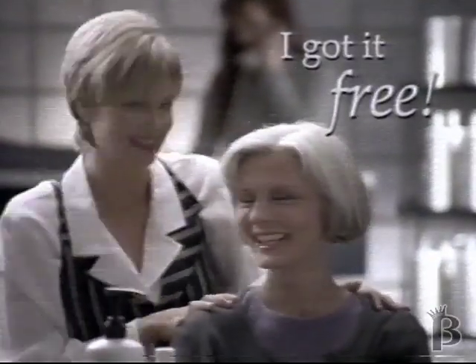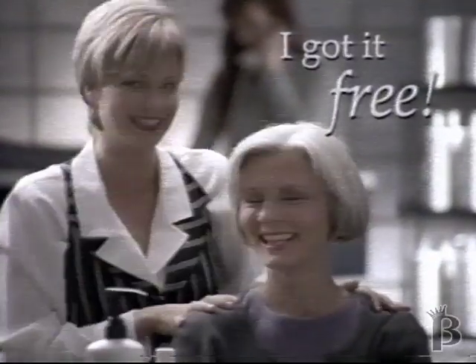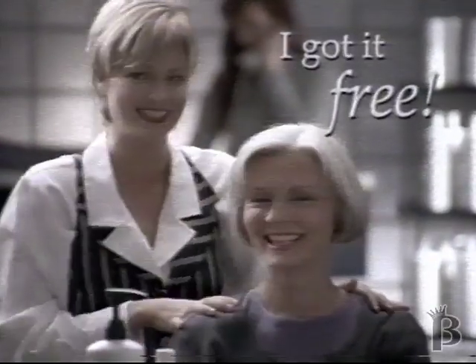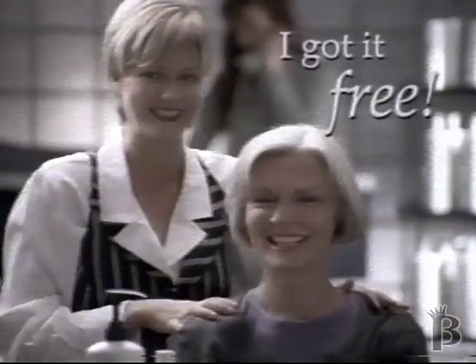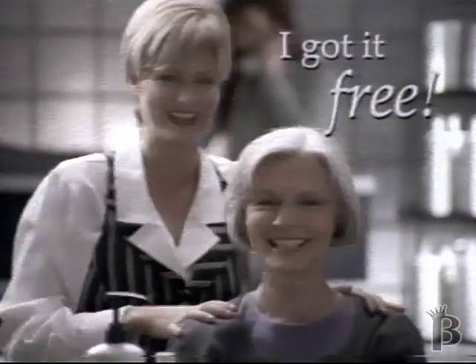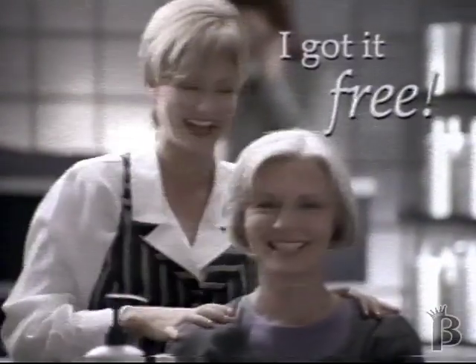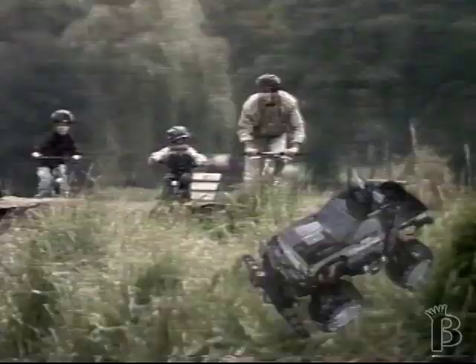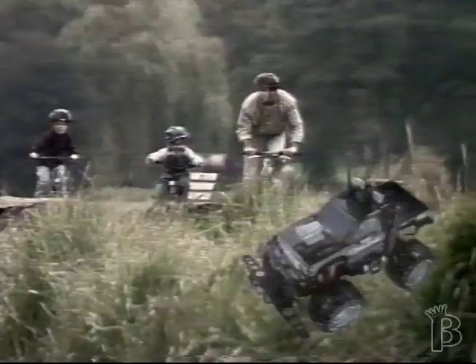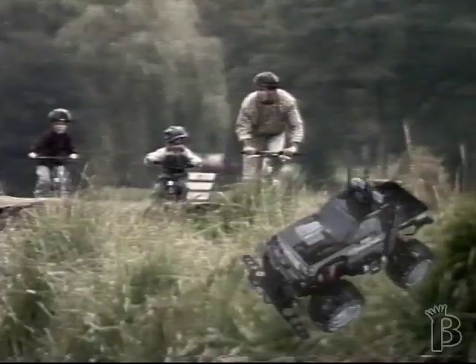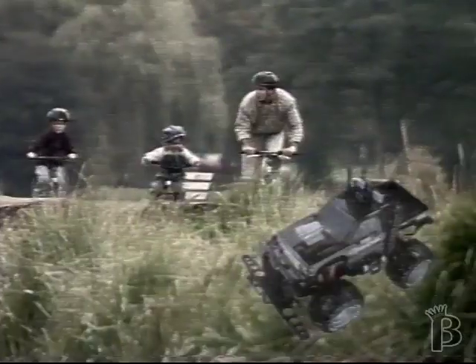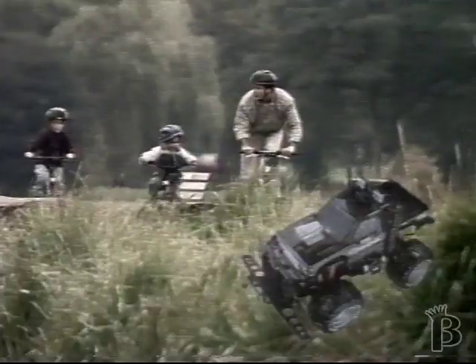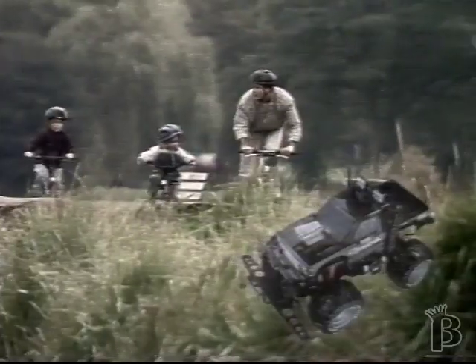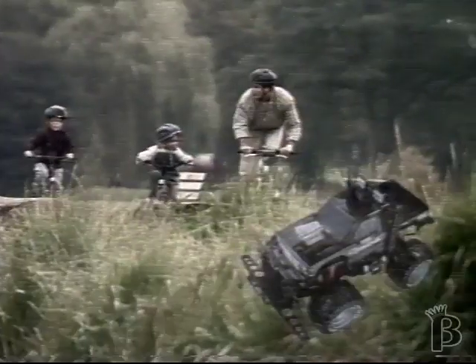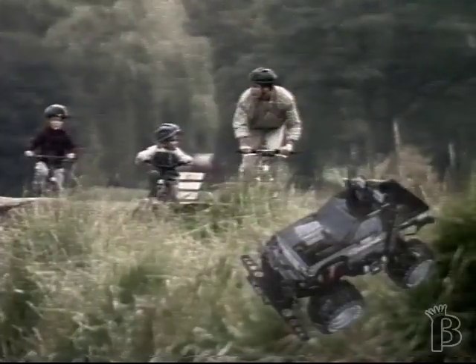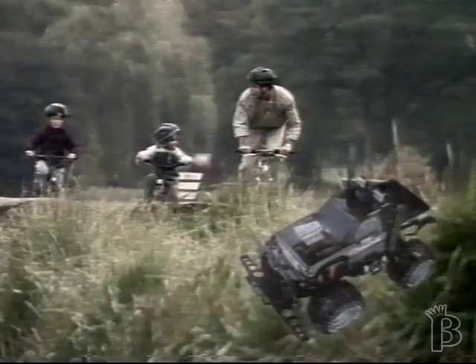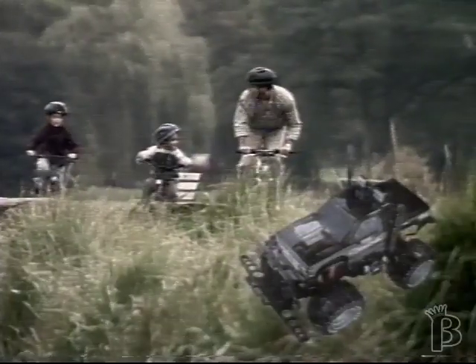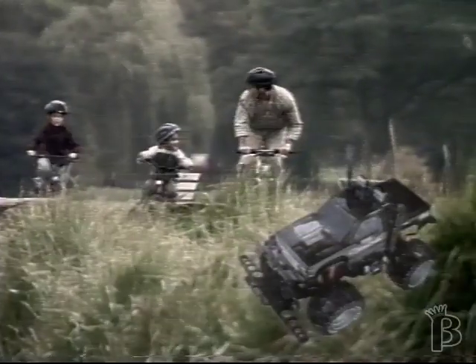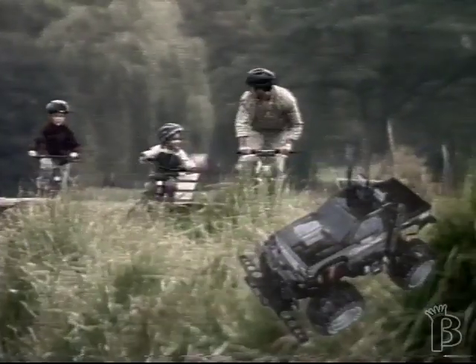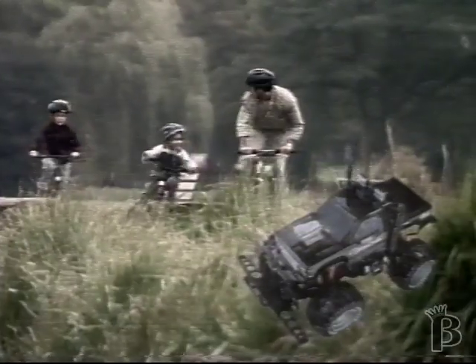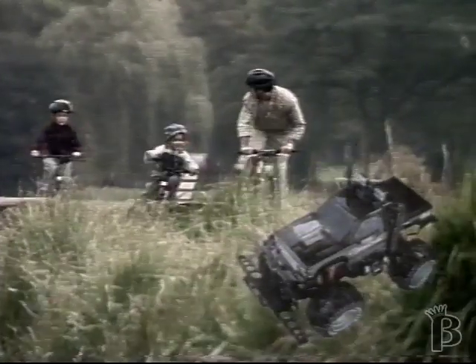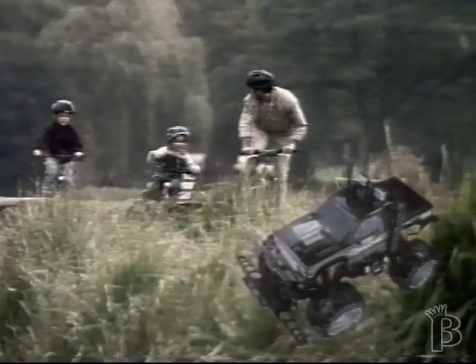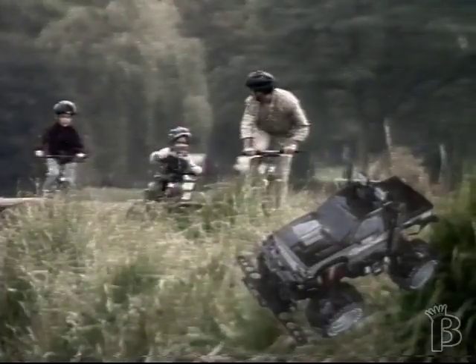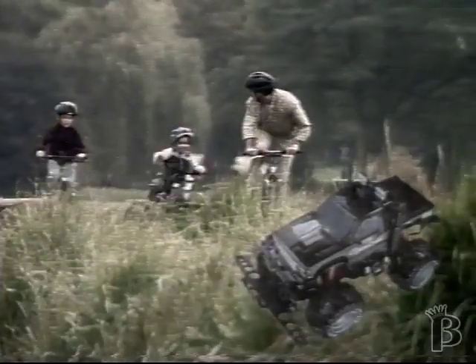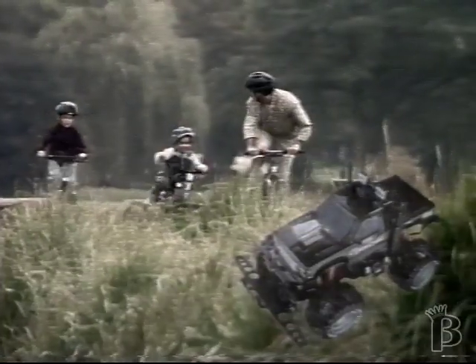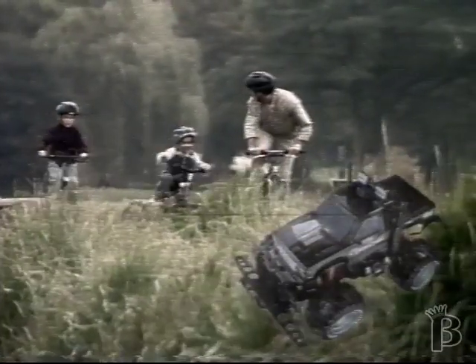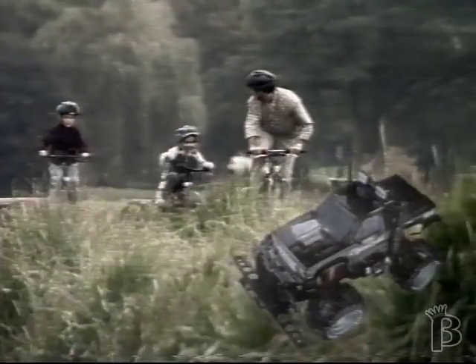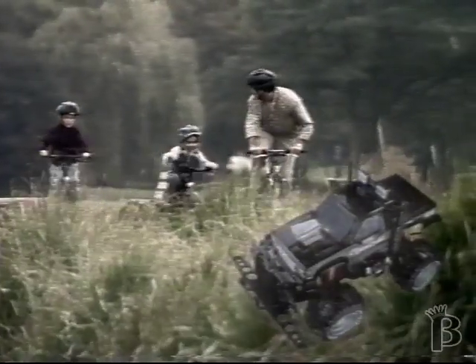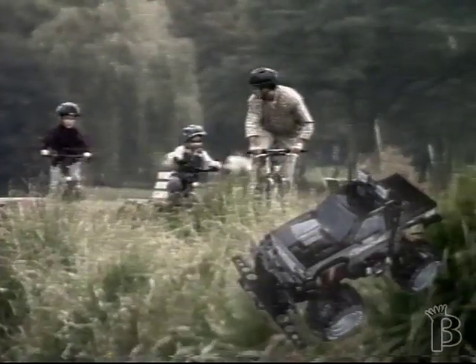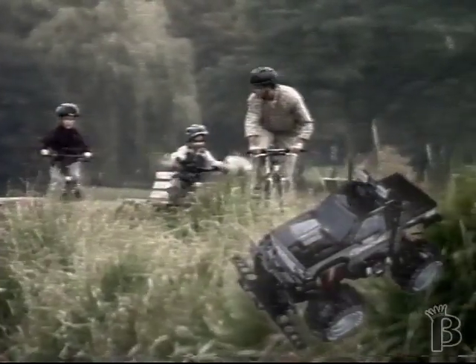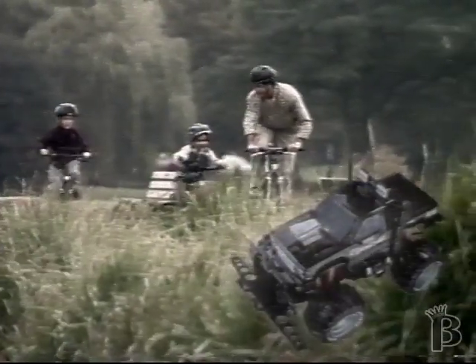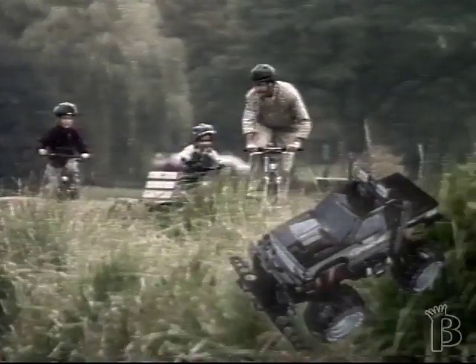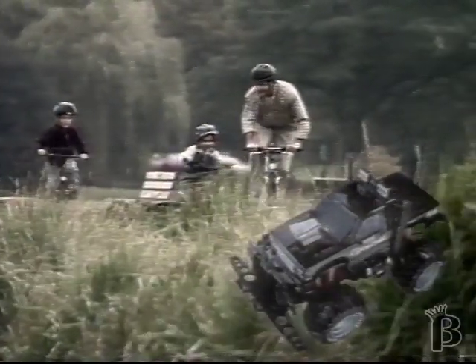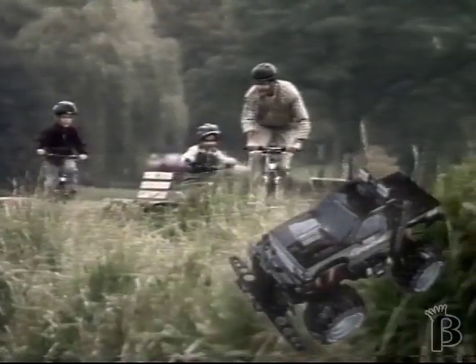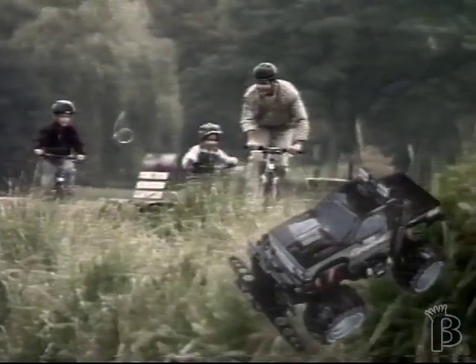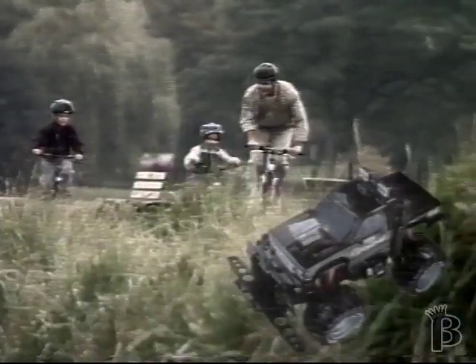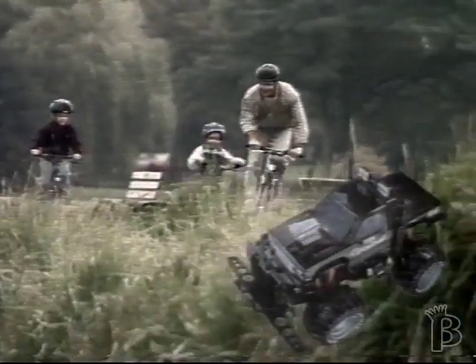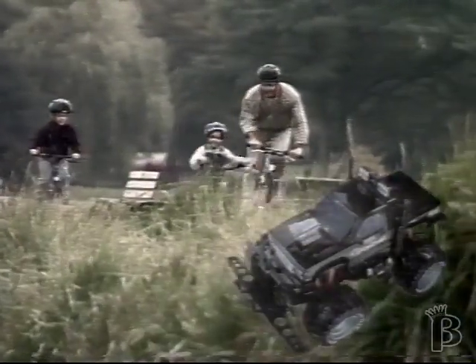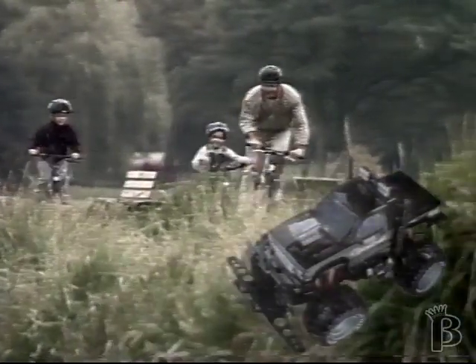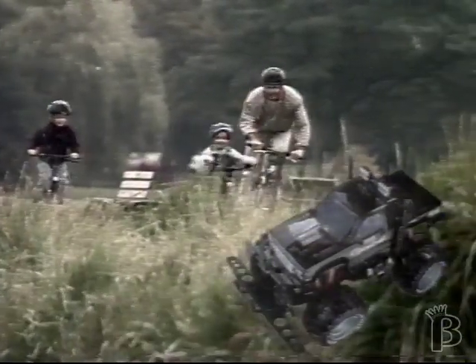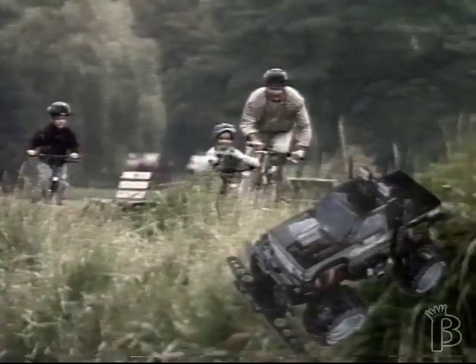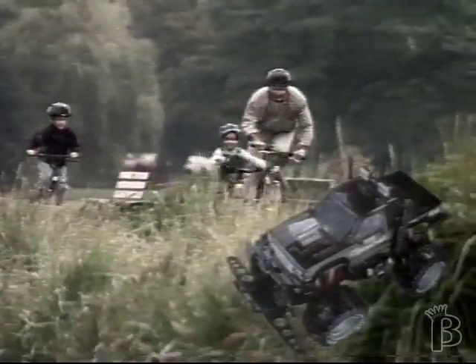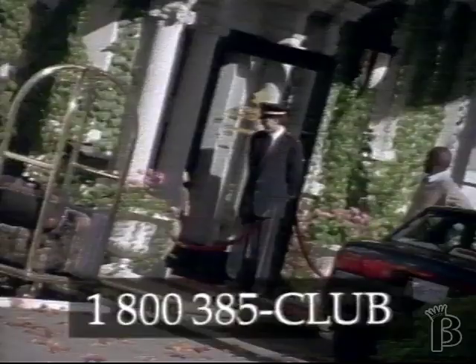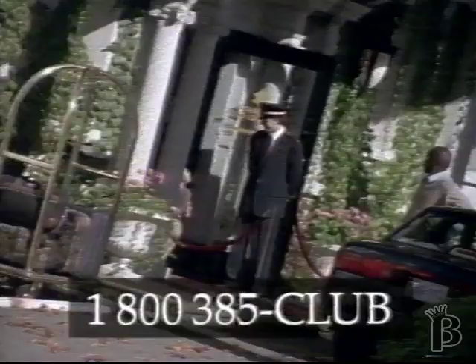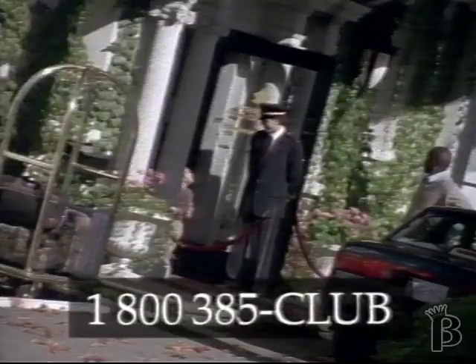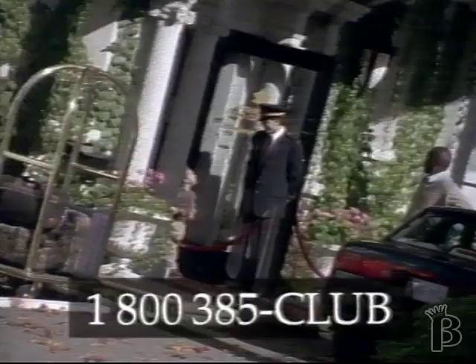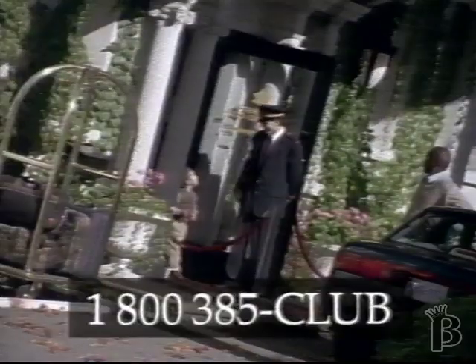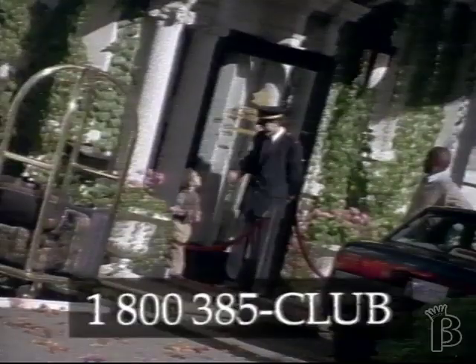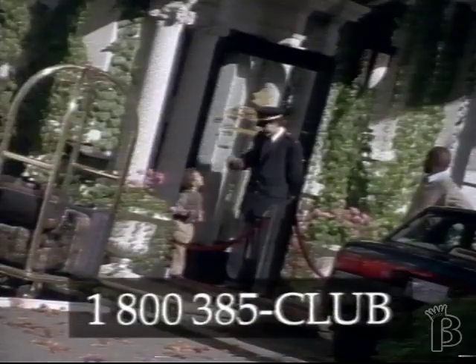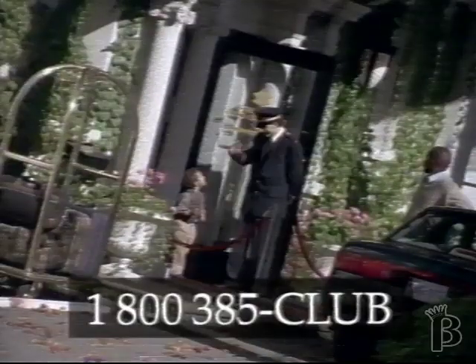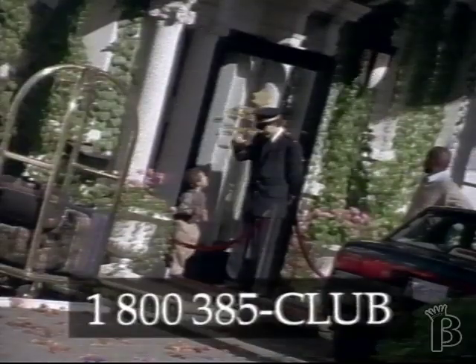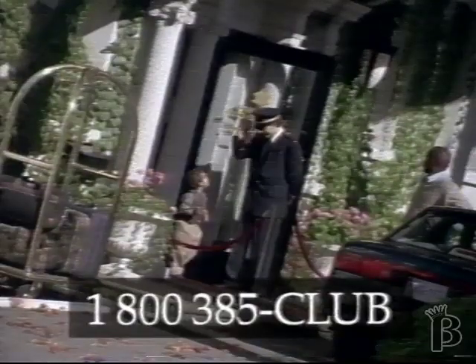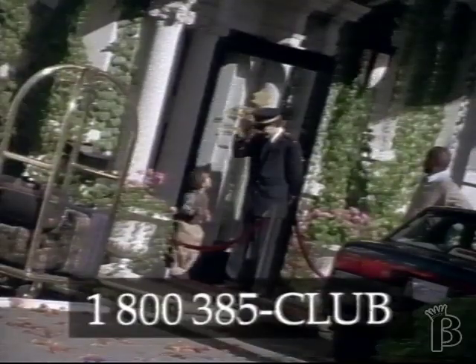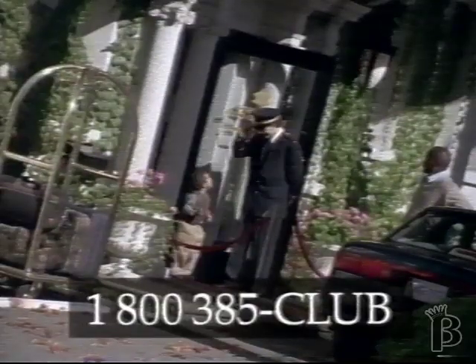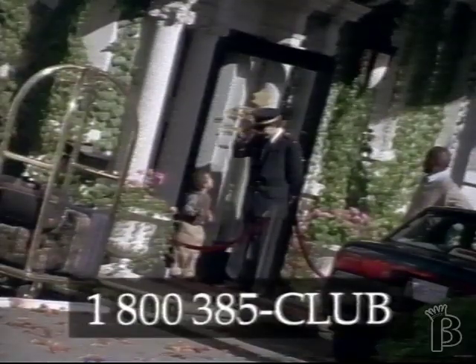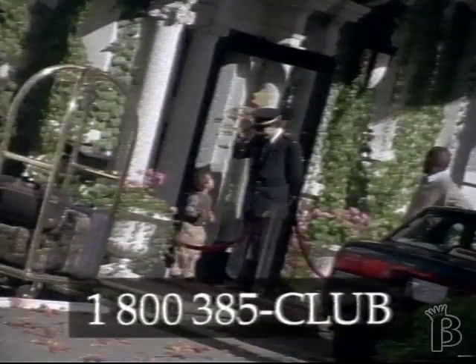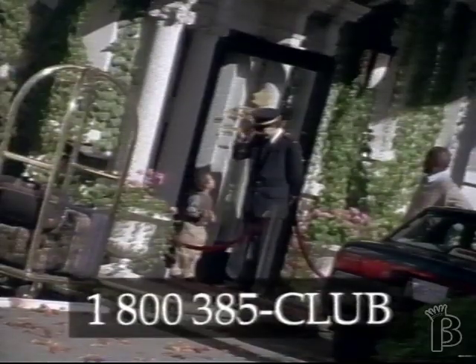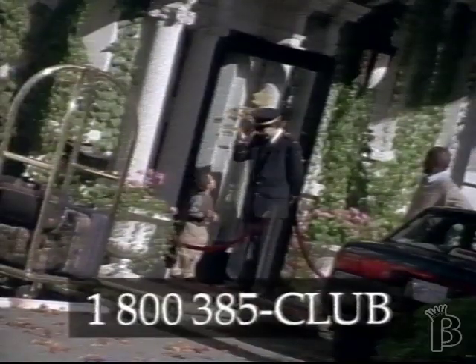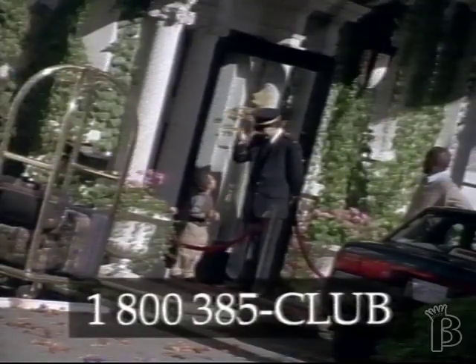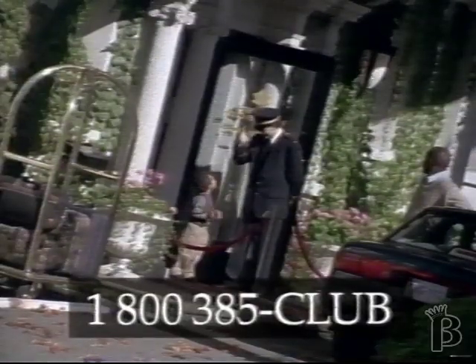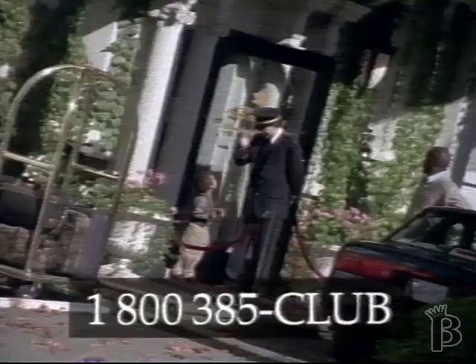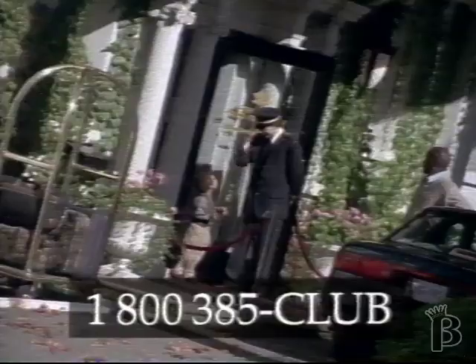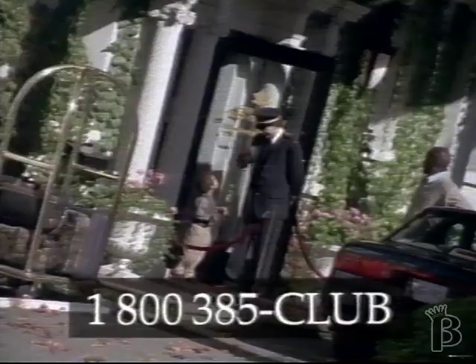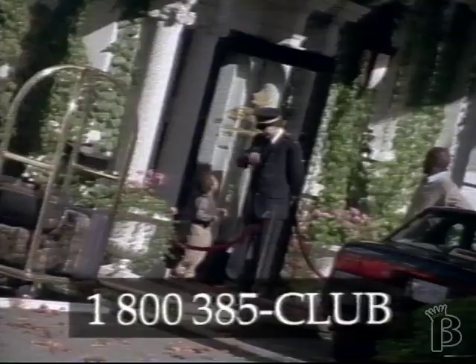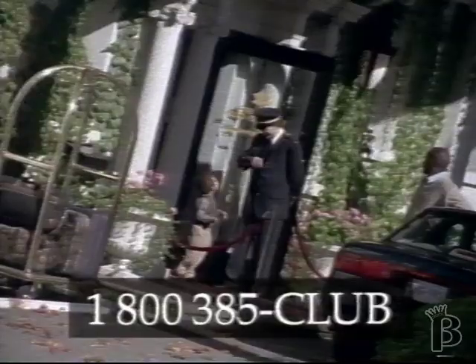To apply for your CIBC Club Zed Visa Card, go to any CIBC branch or call 1-800-385-CLUB.